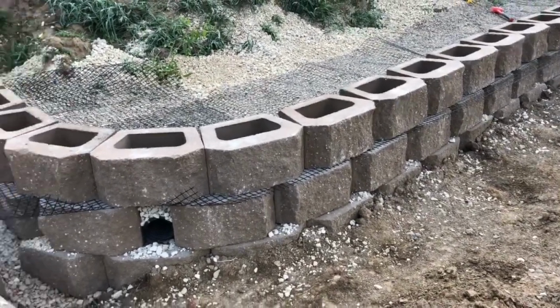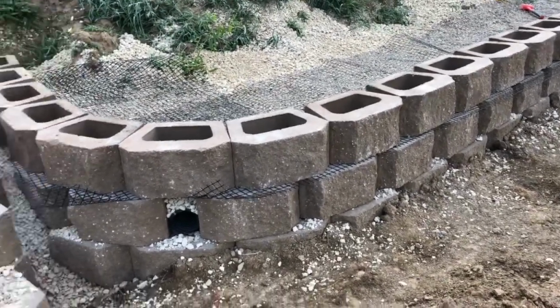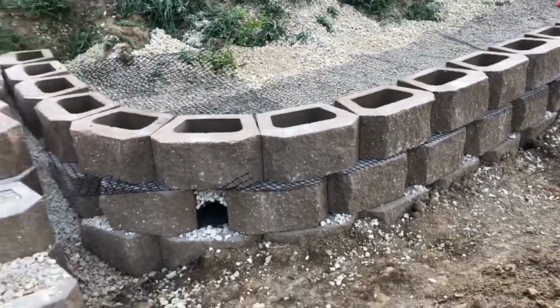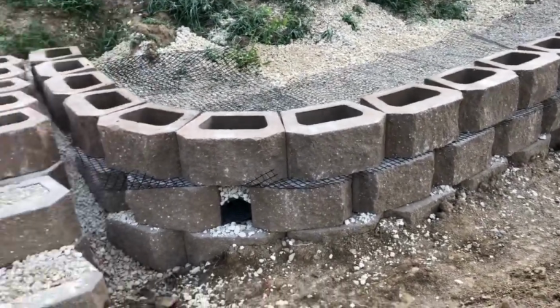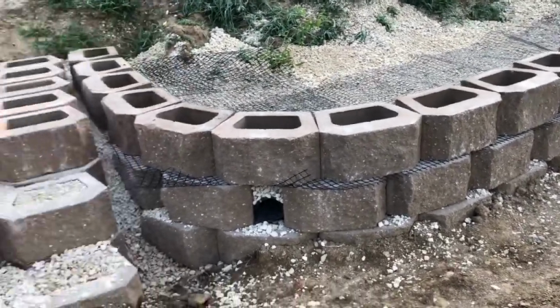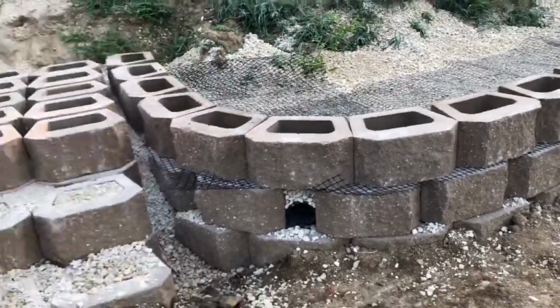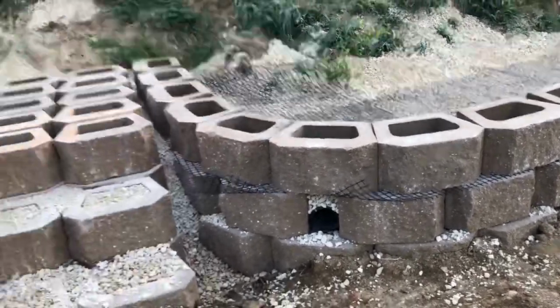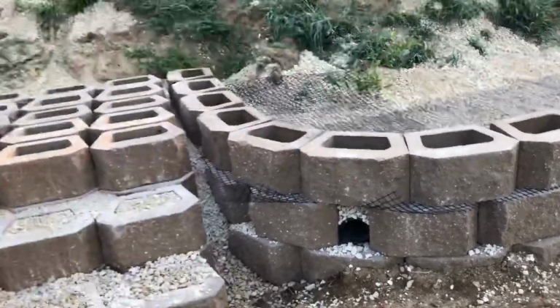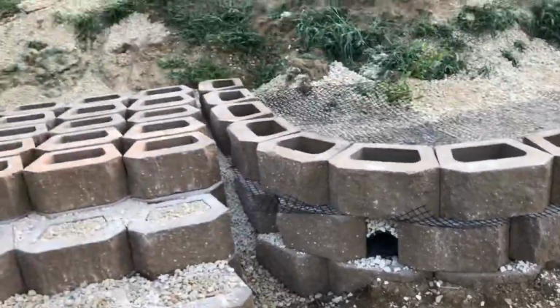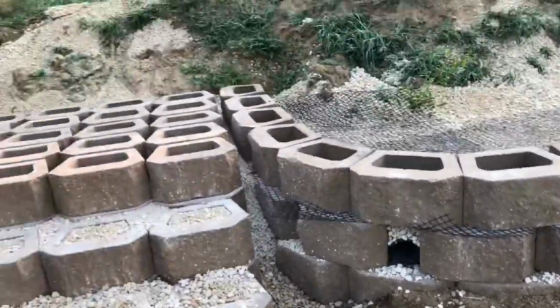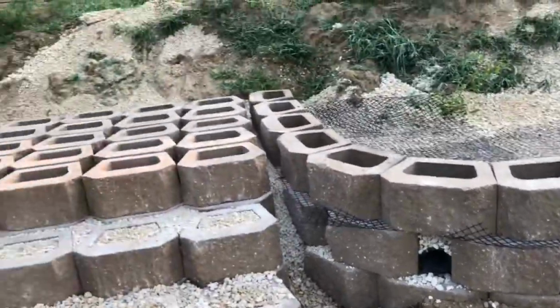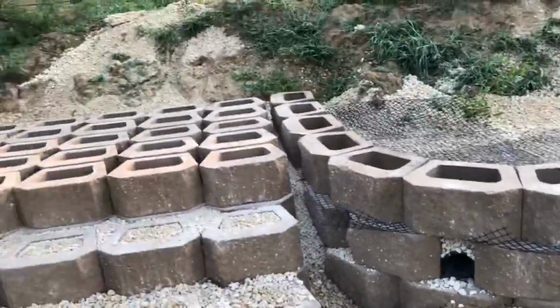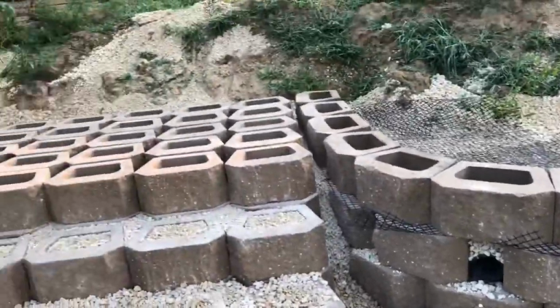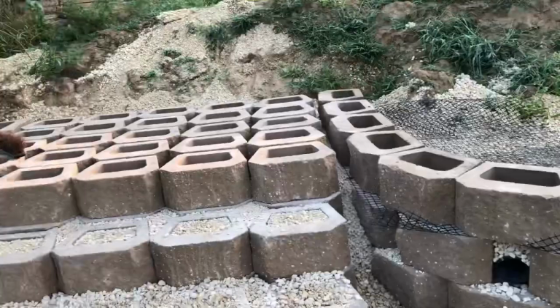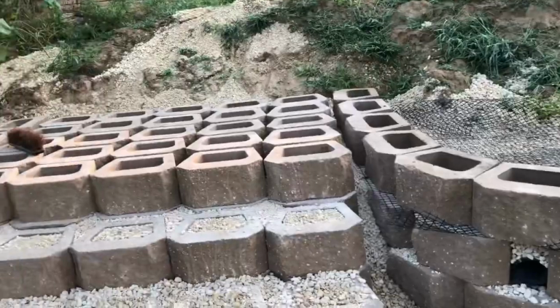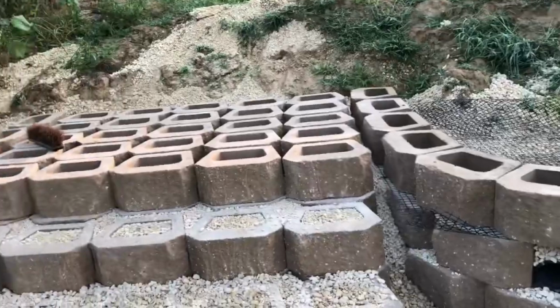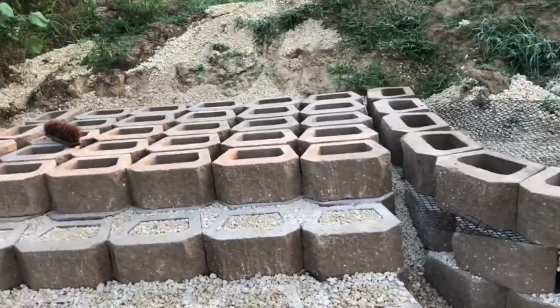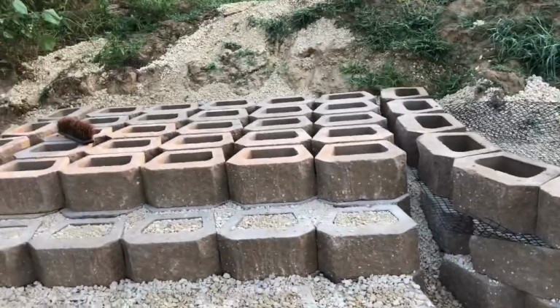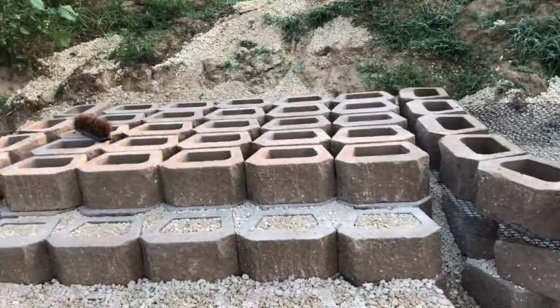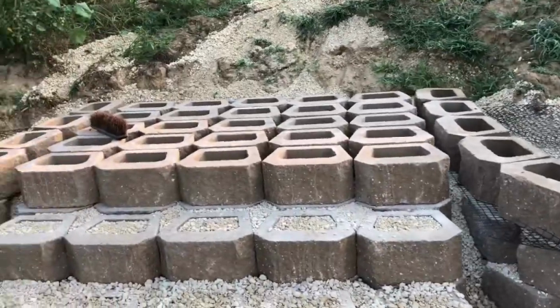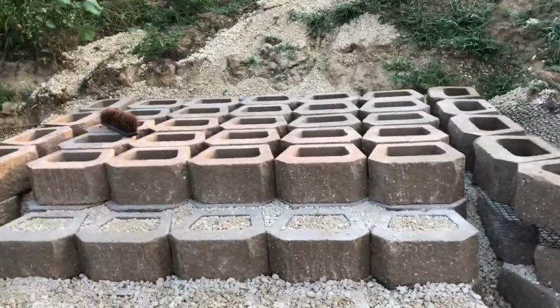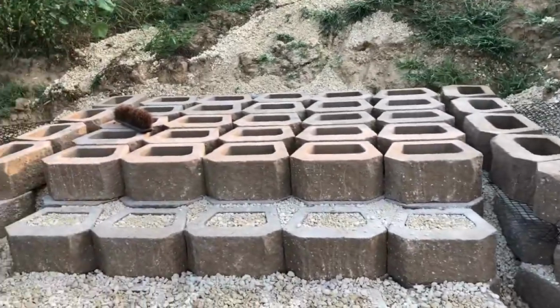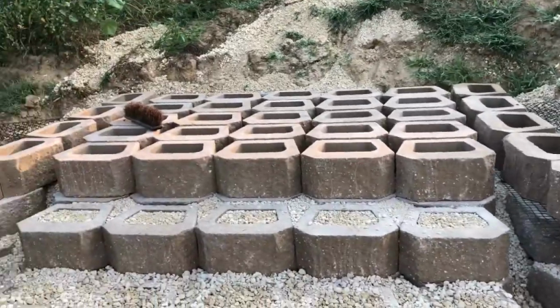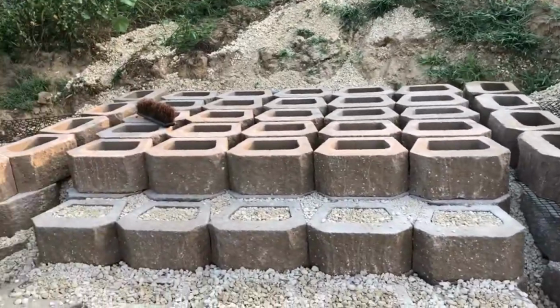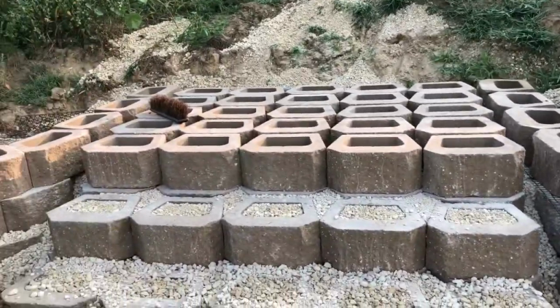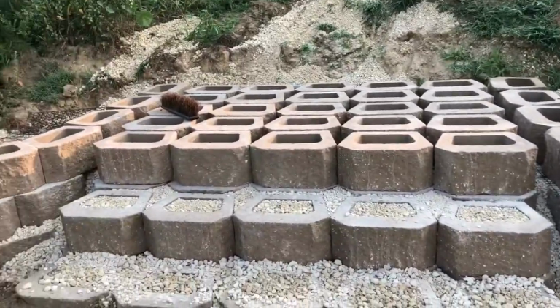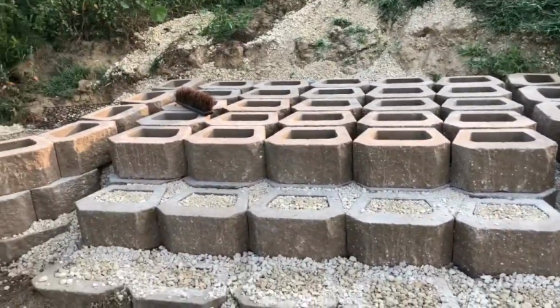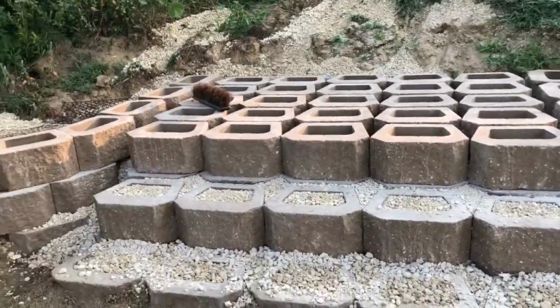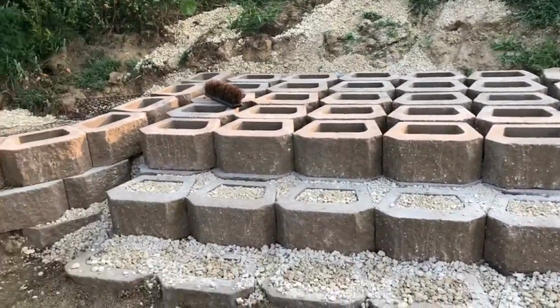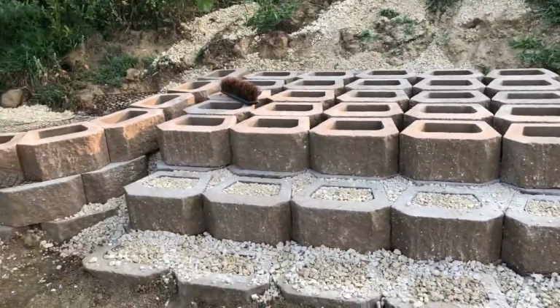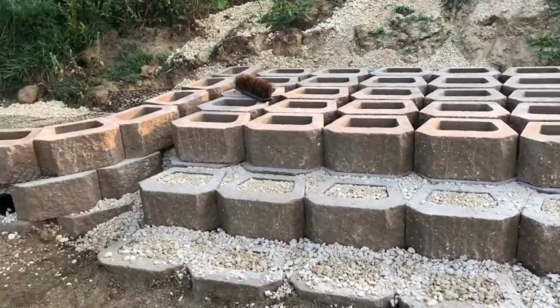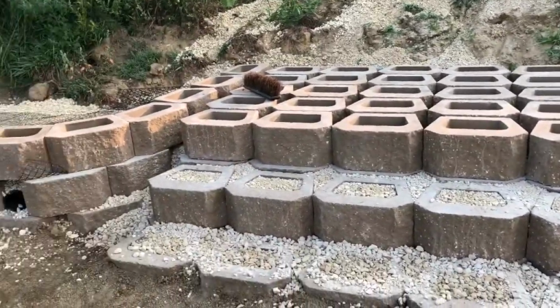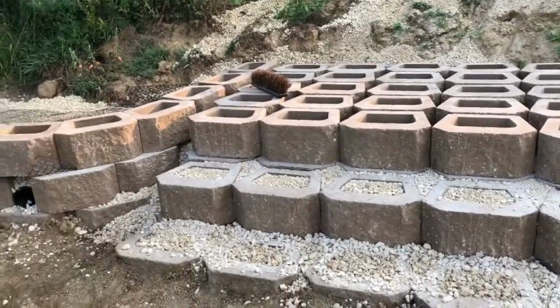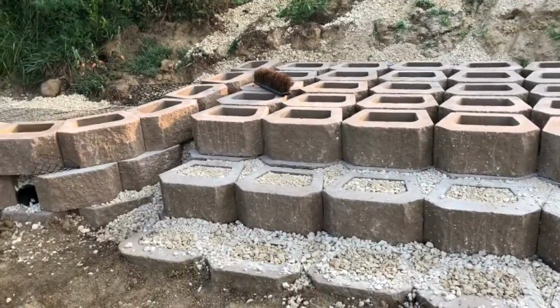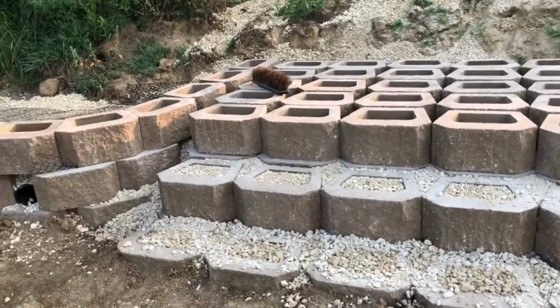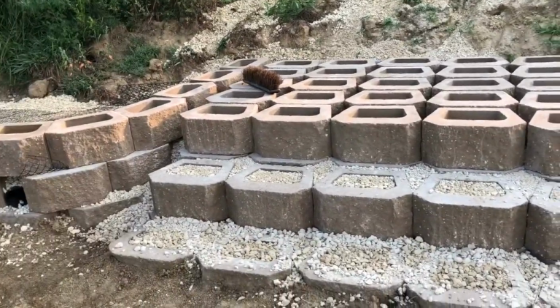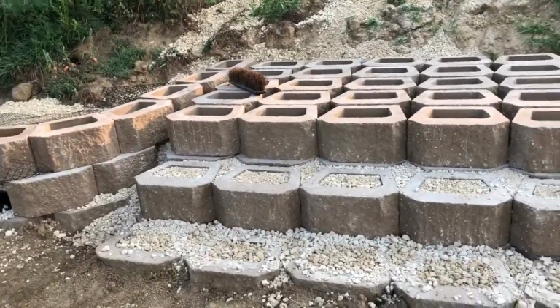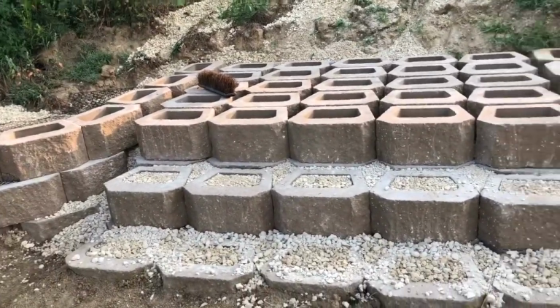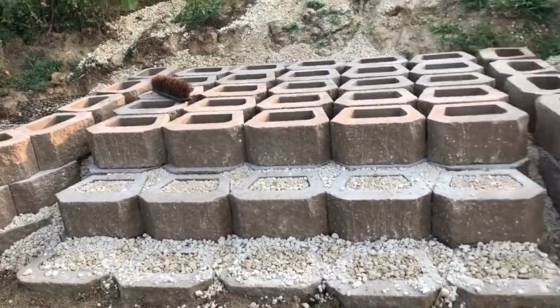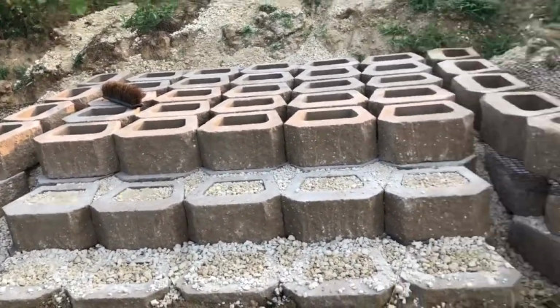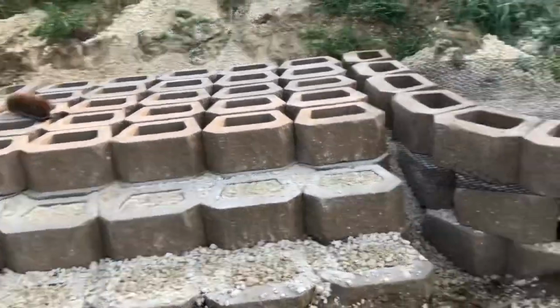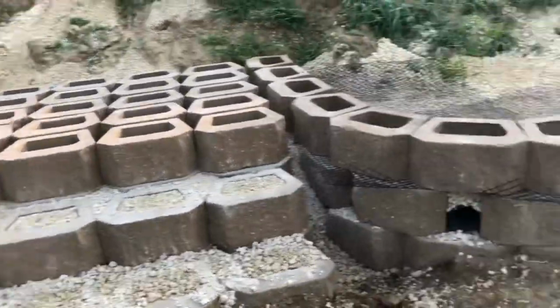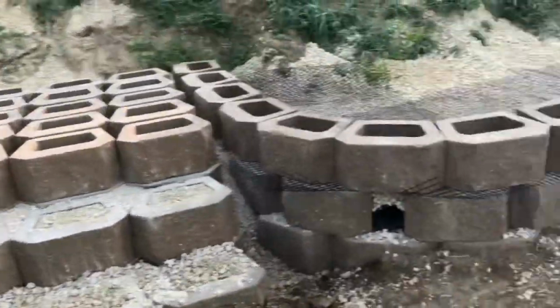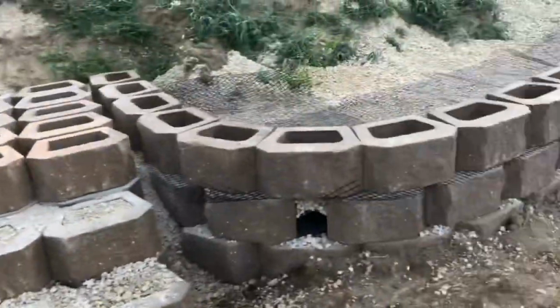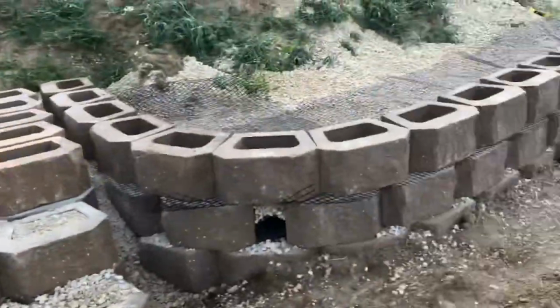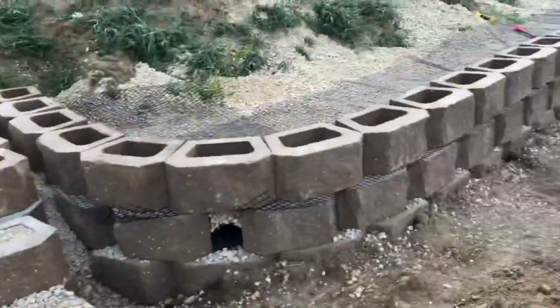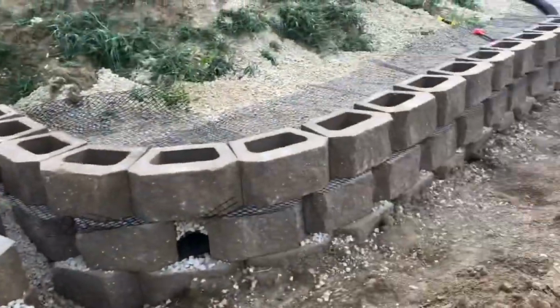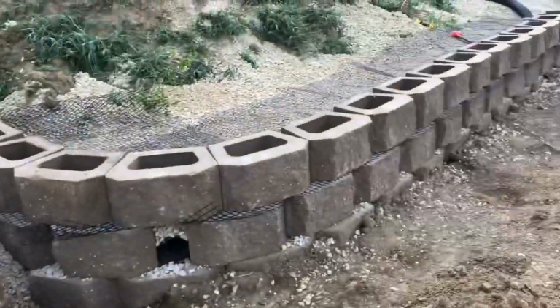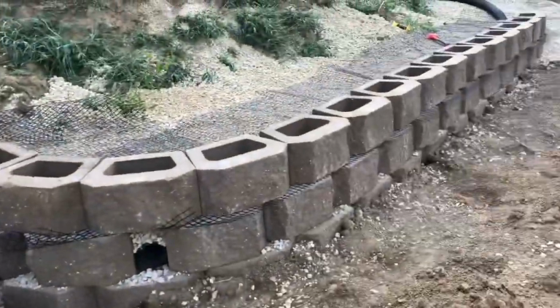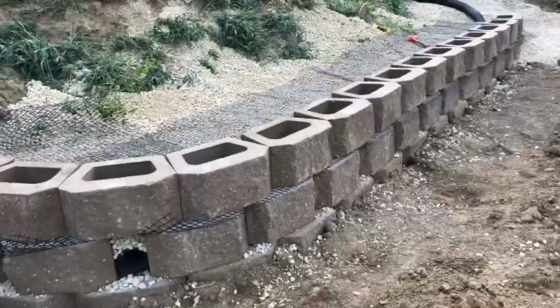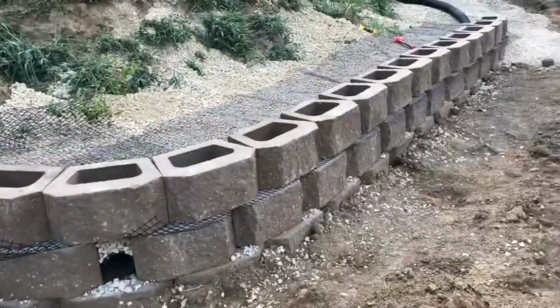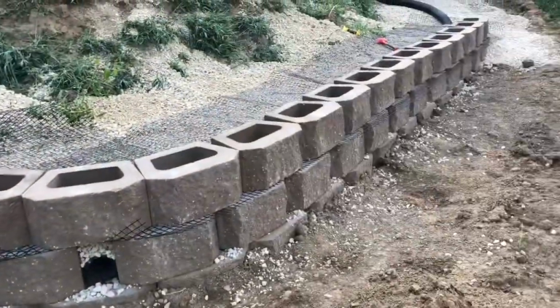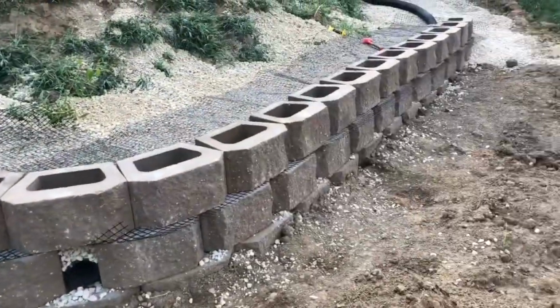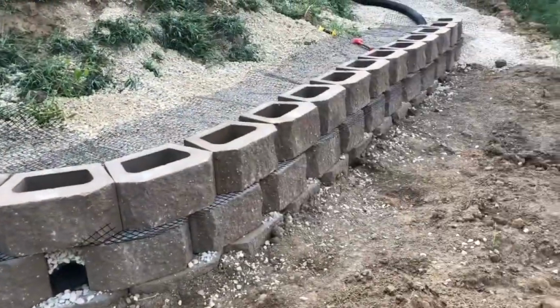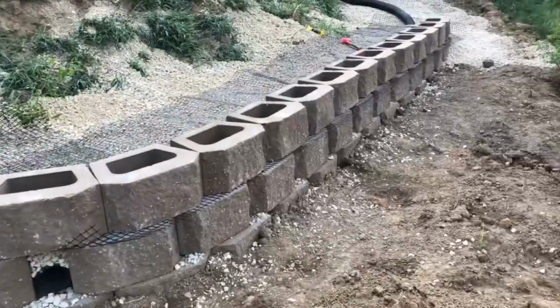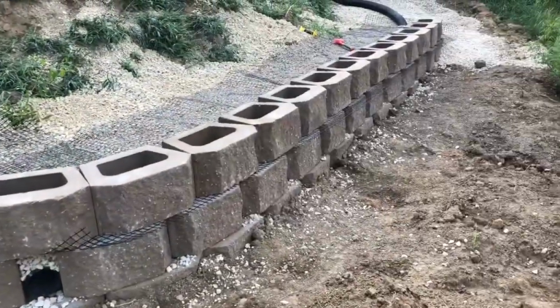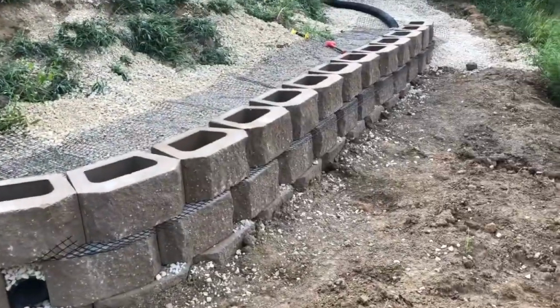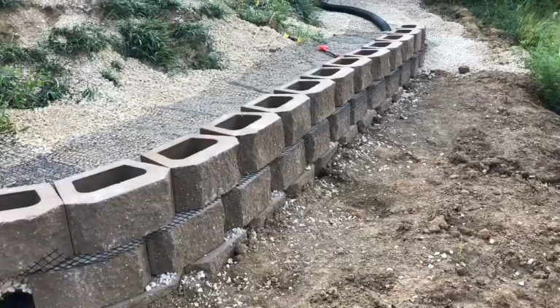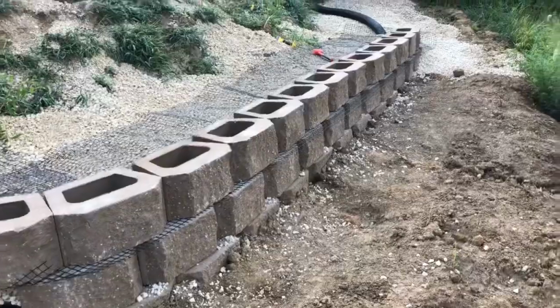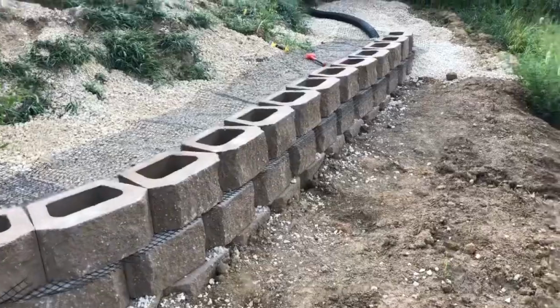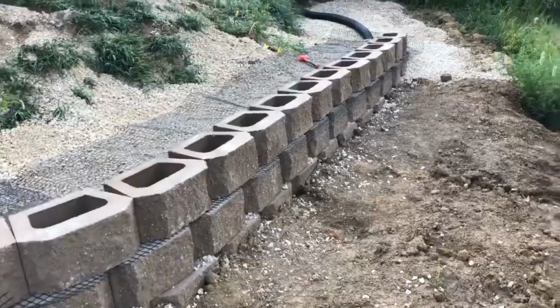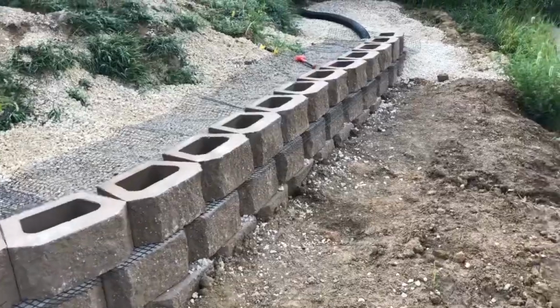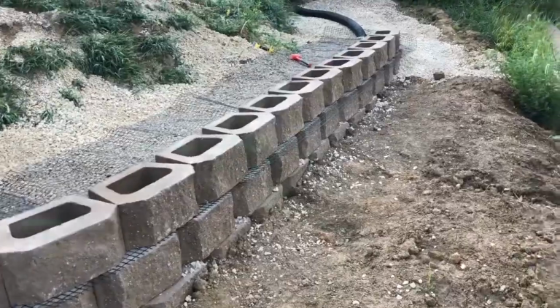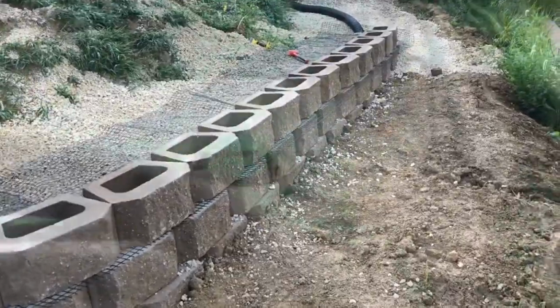We snuck out here a bit early today before it gets too hot, to see if we can keep going.